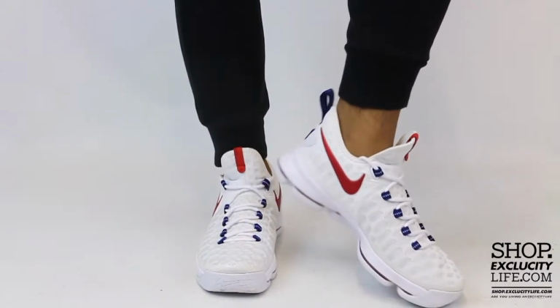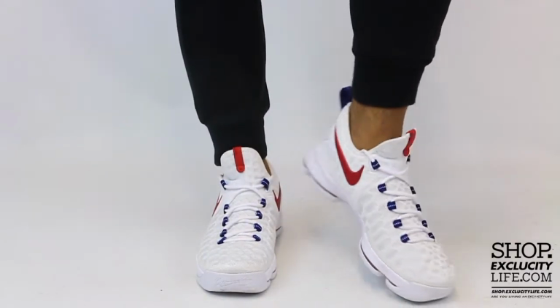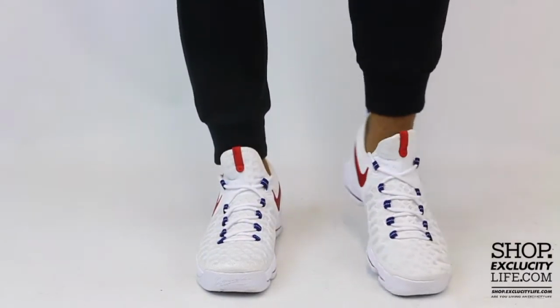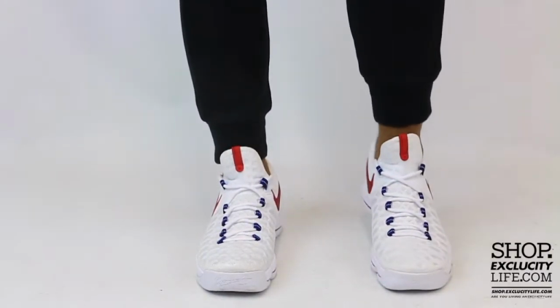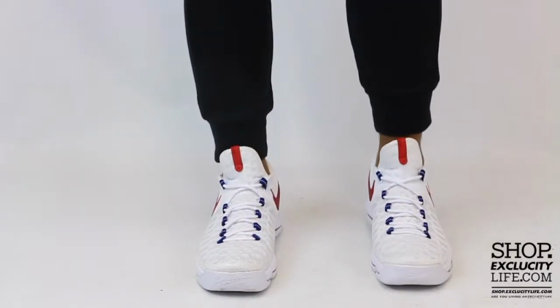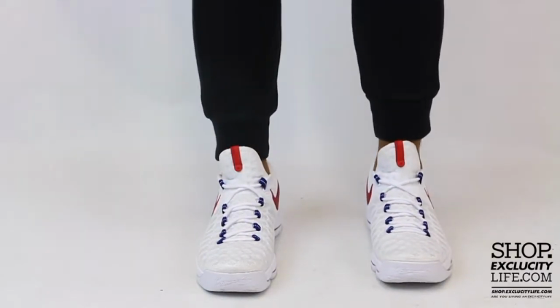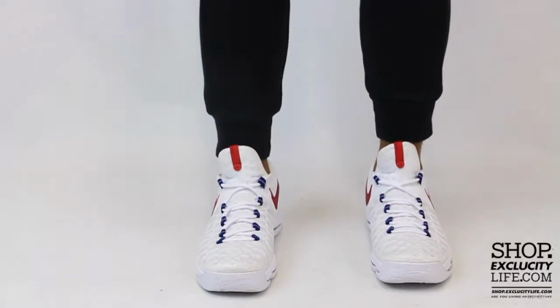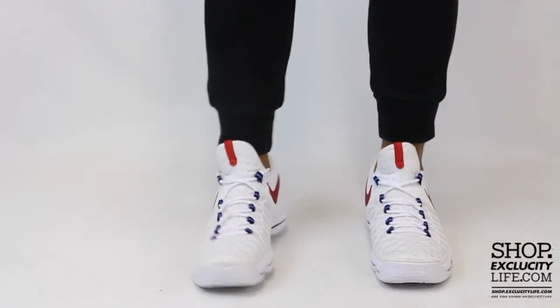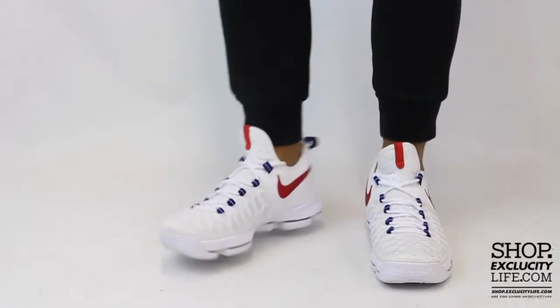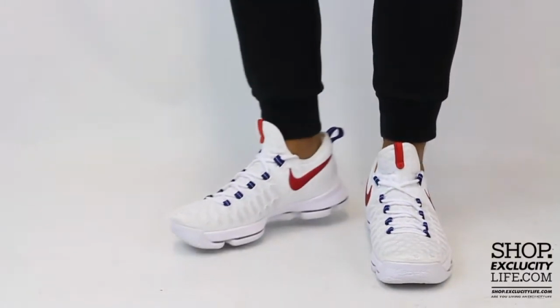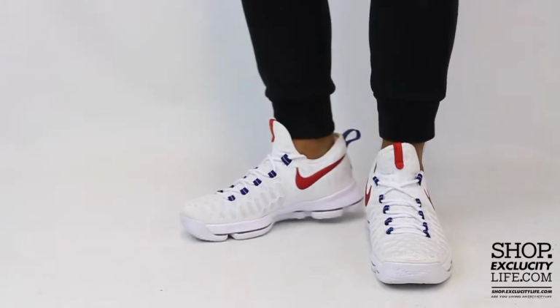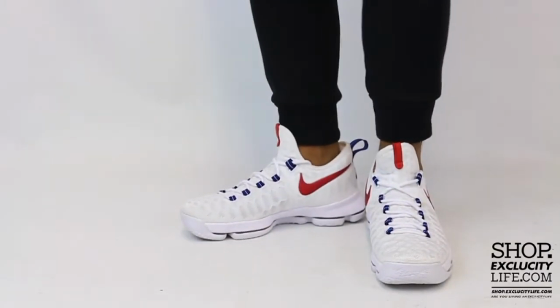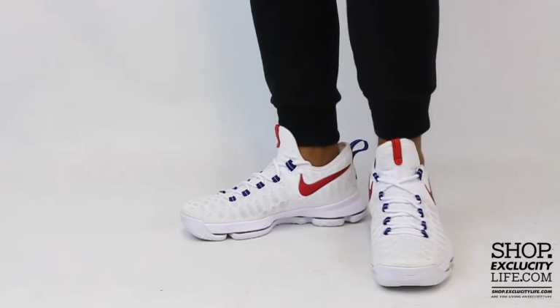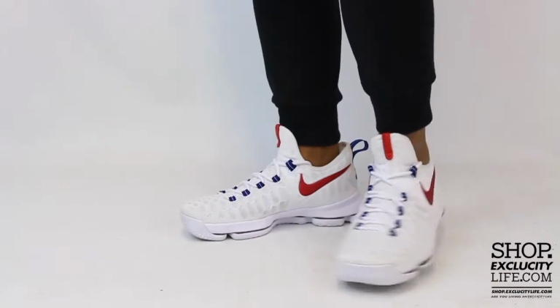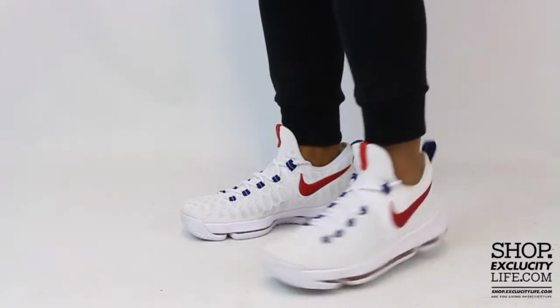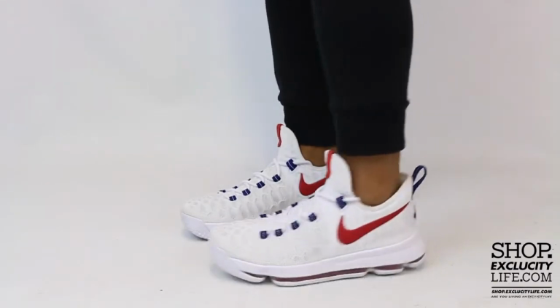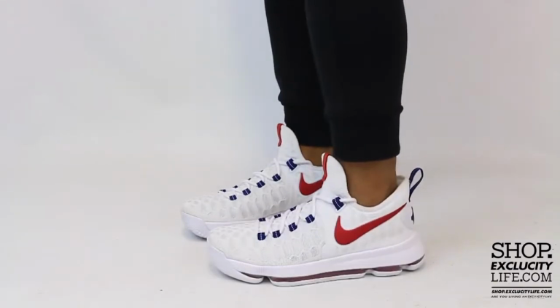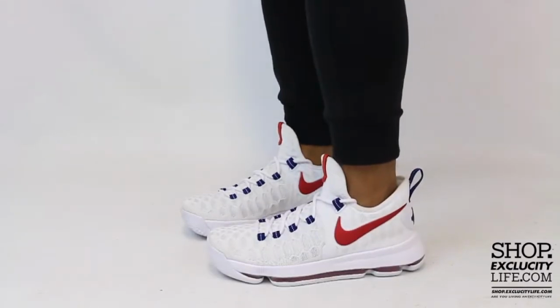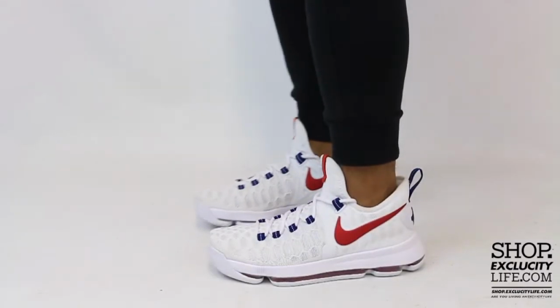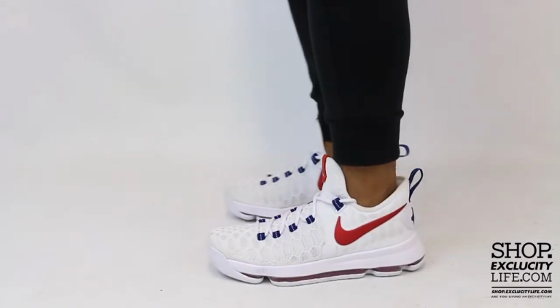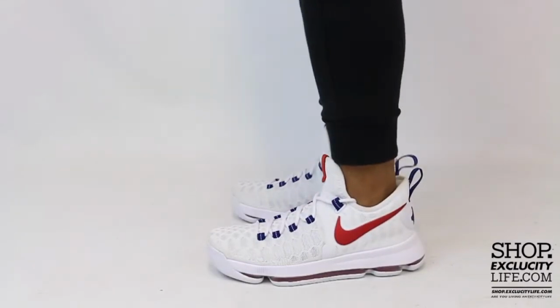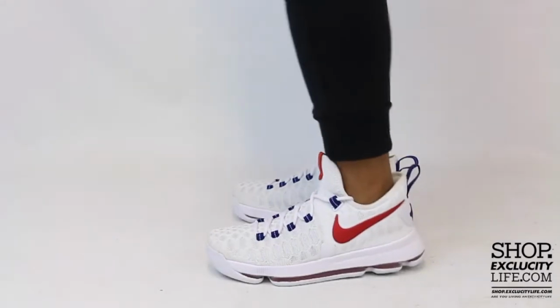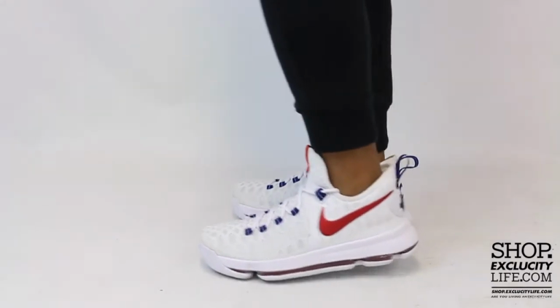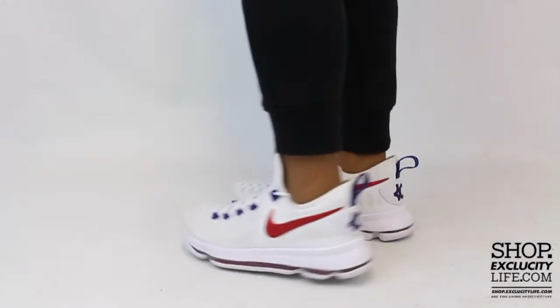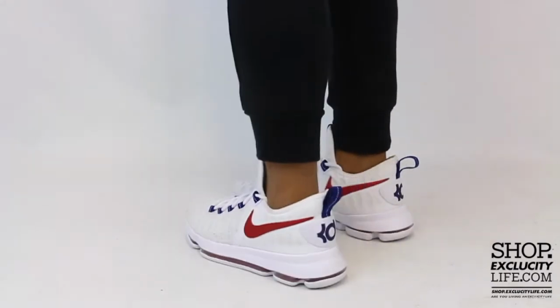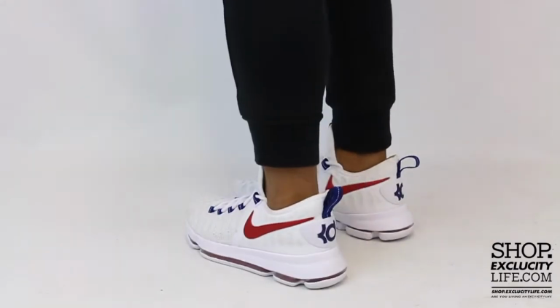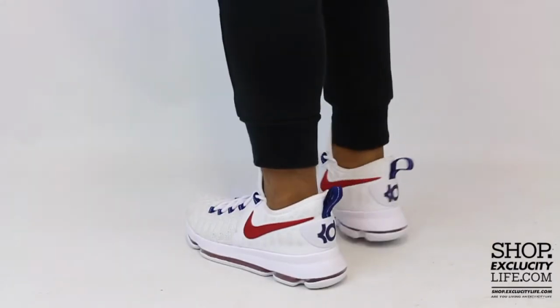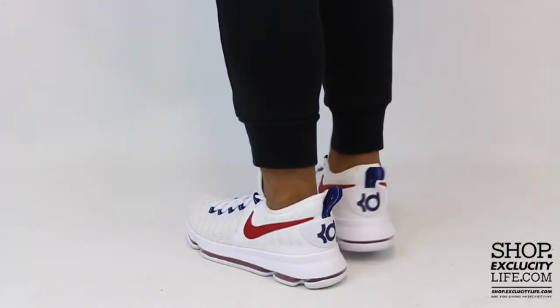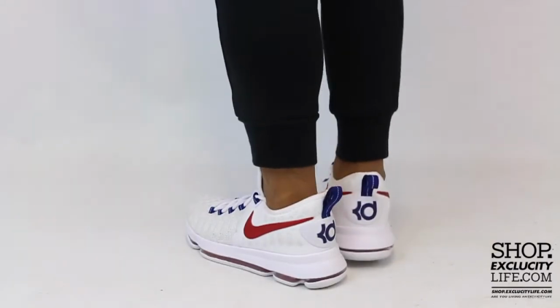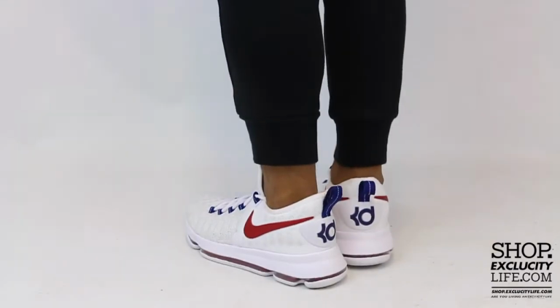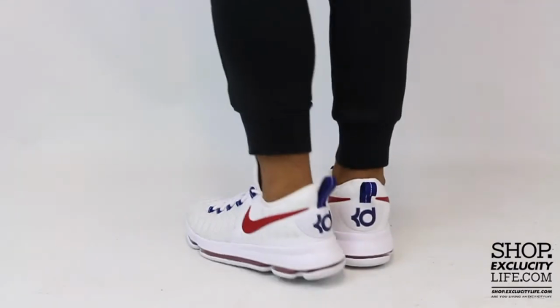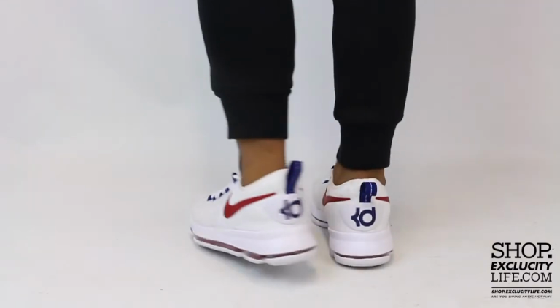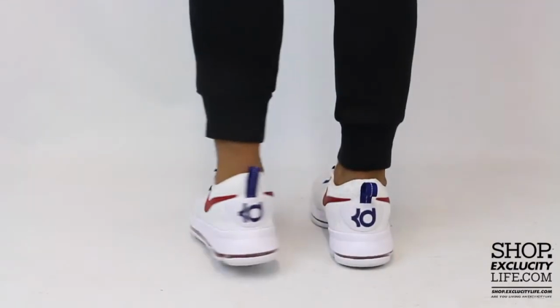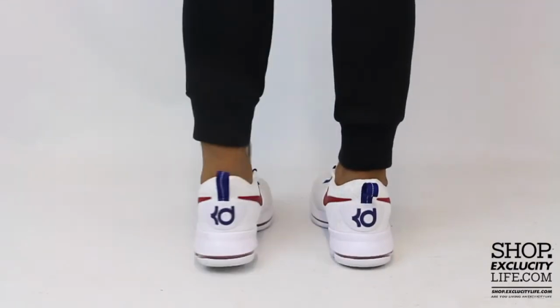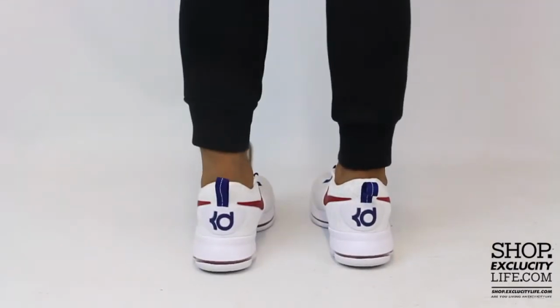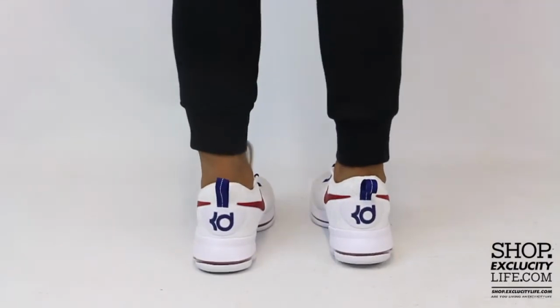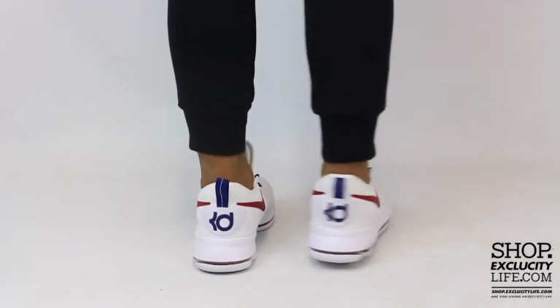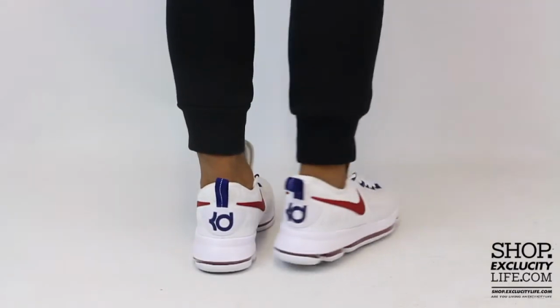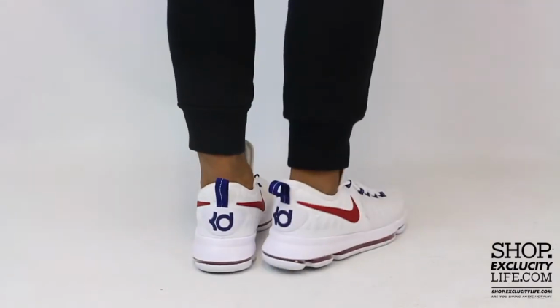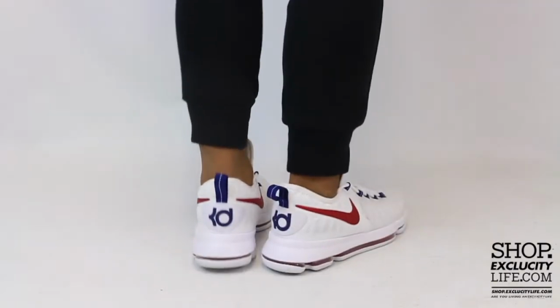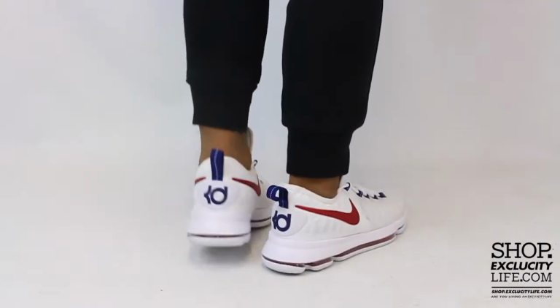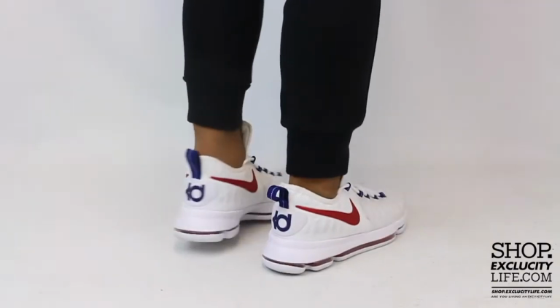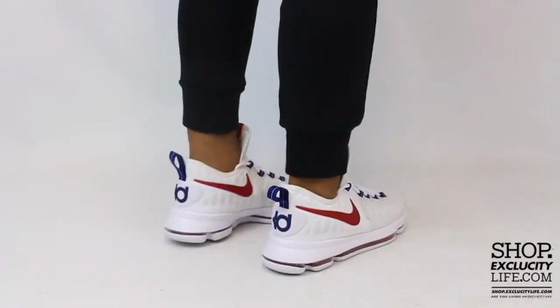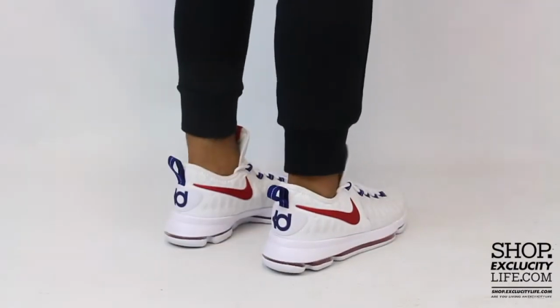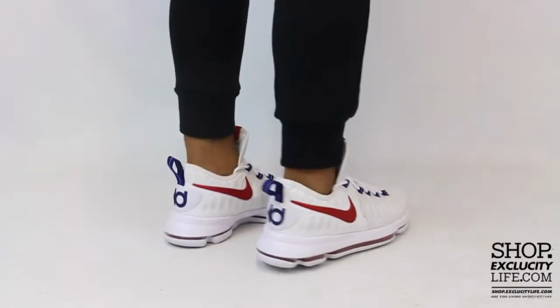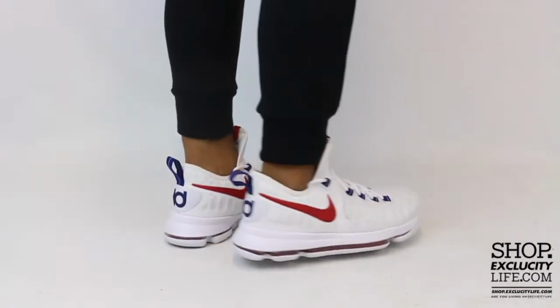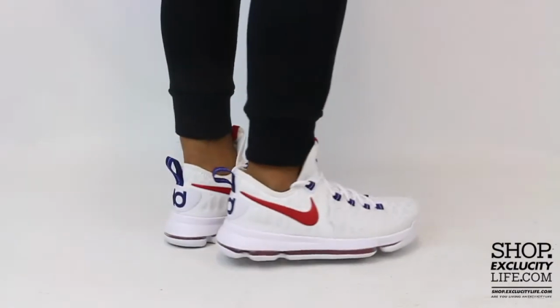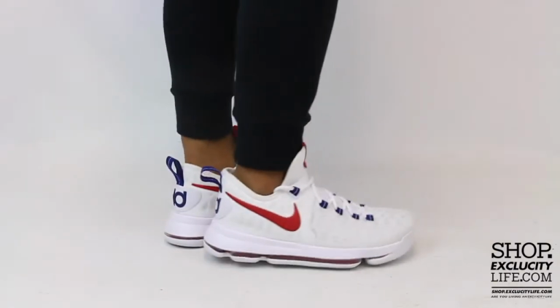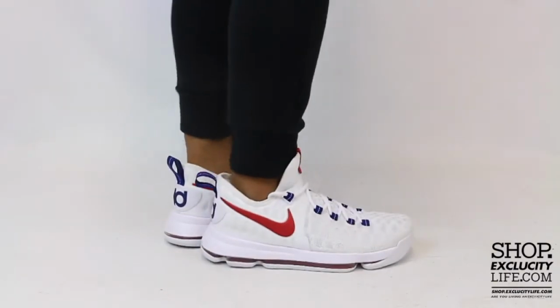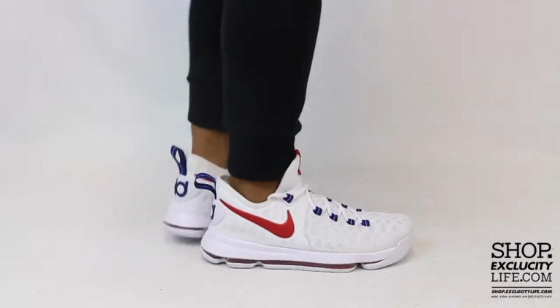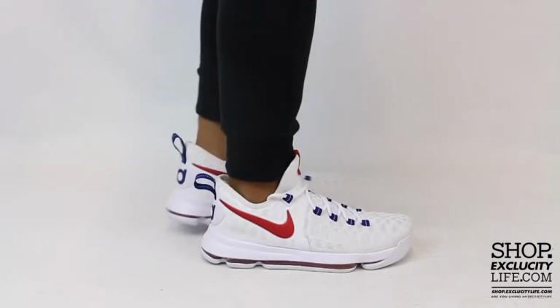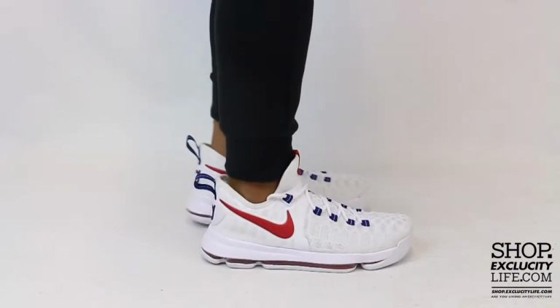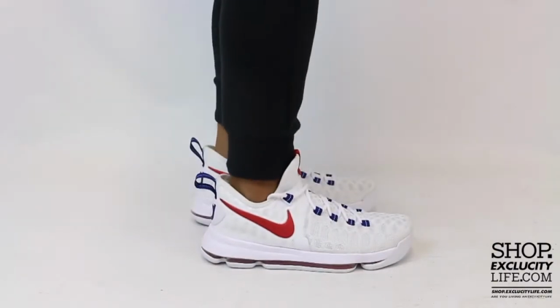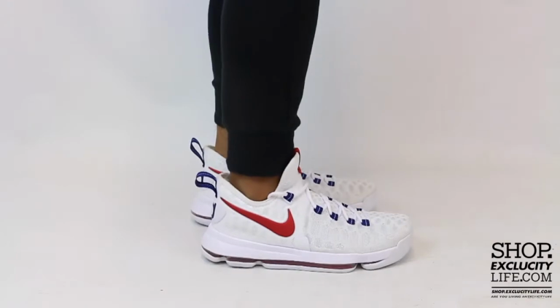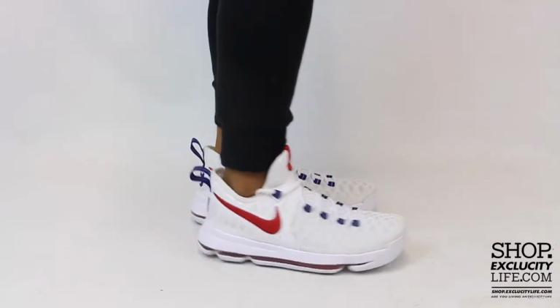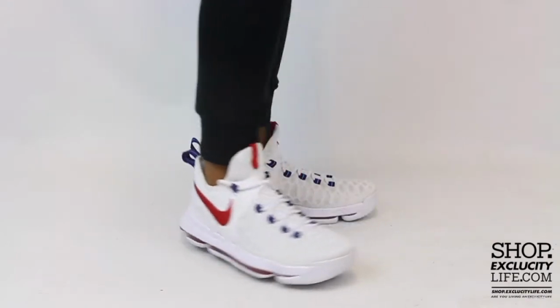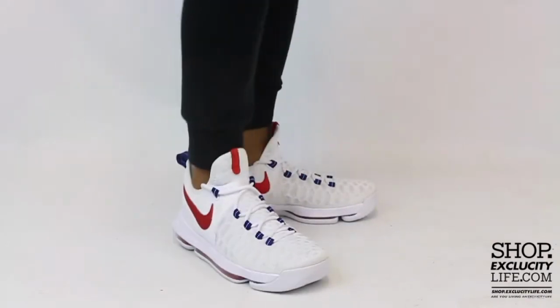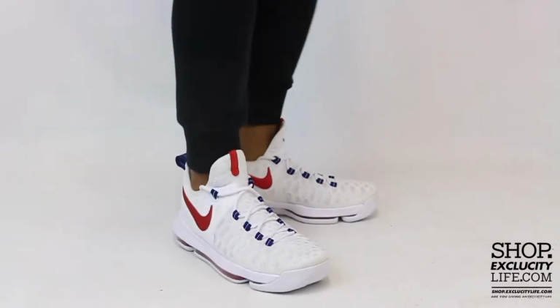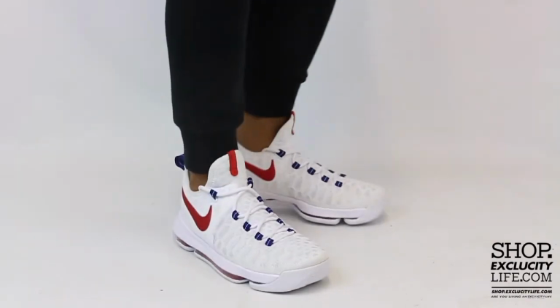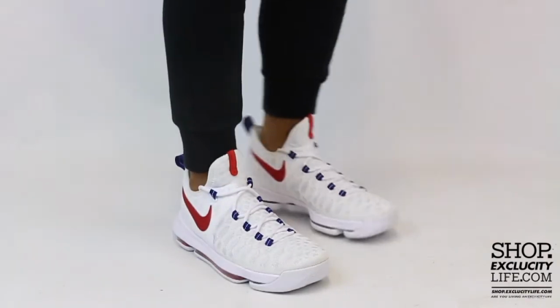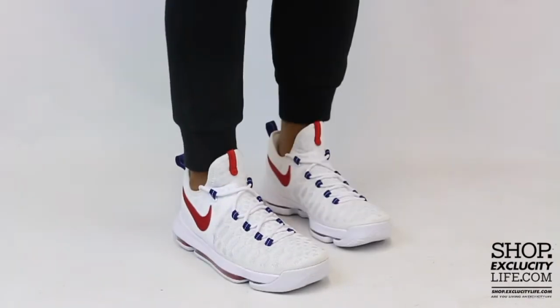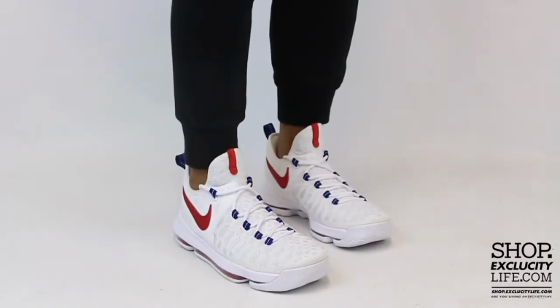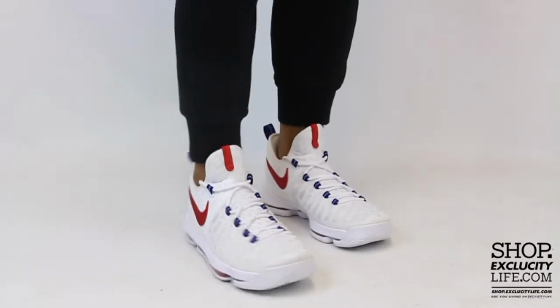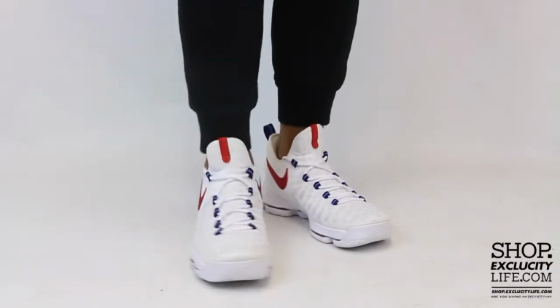For more information on how to purchase these shoes, and for more information on our locations in the Montreal and Toronto area, you can visit us at shop.exclusitylife.com.